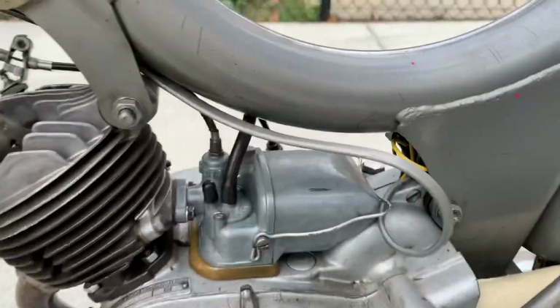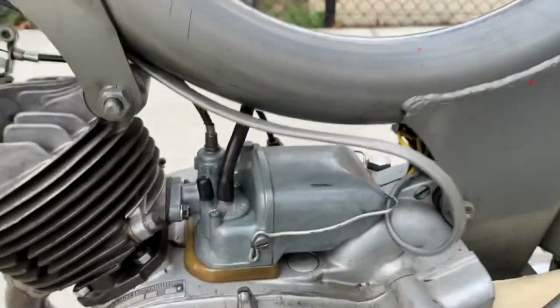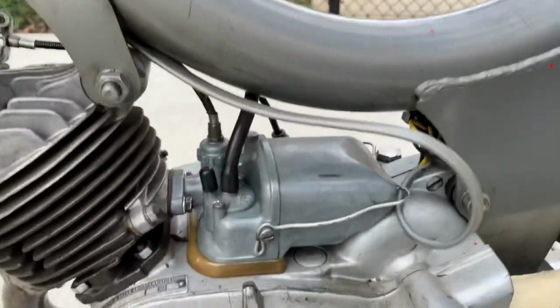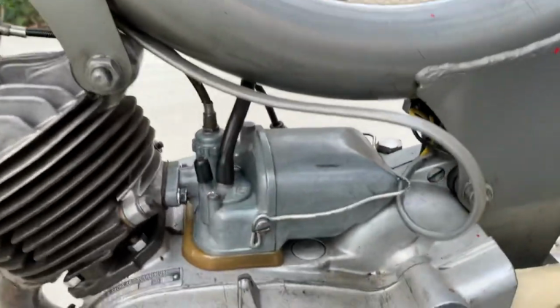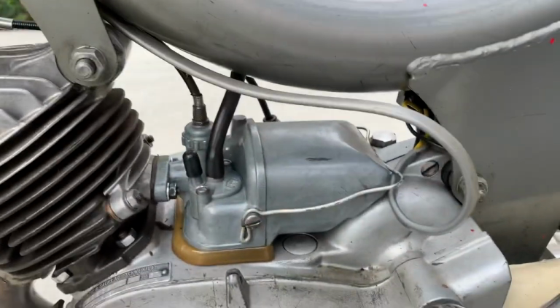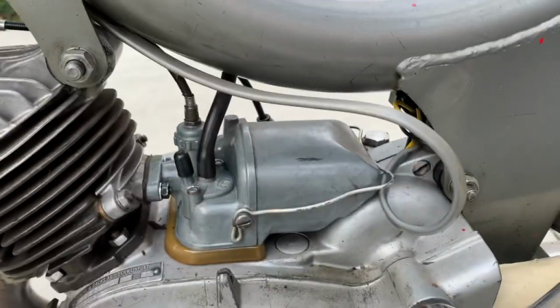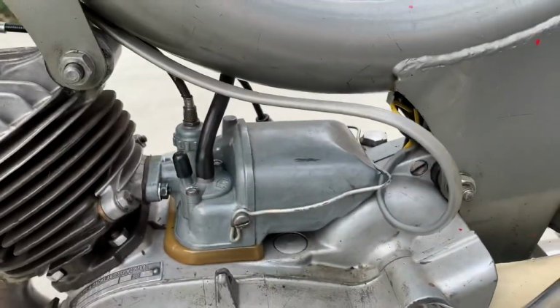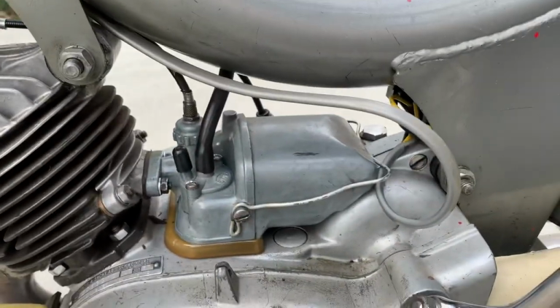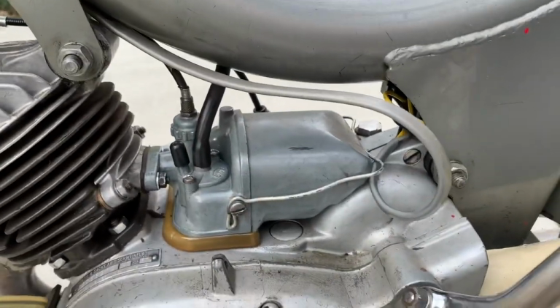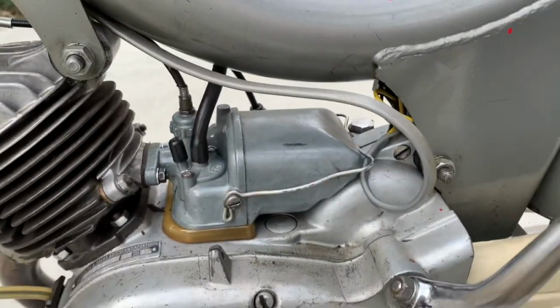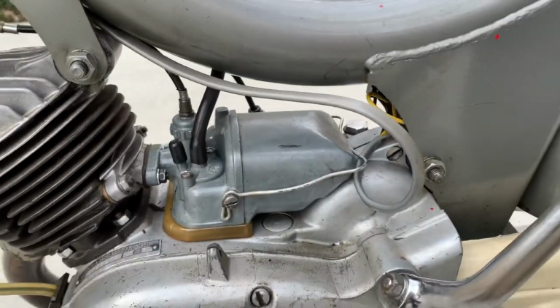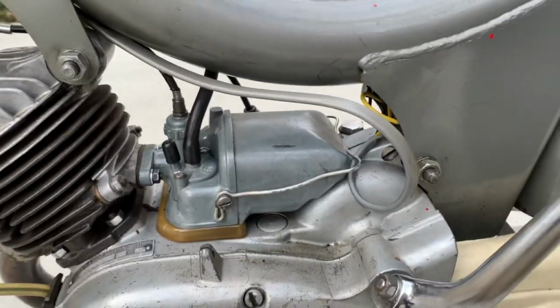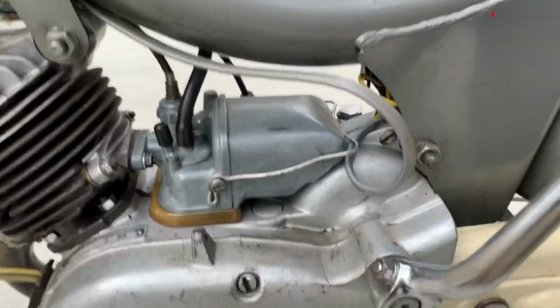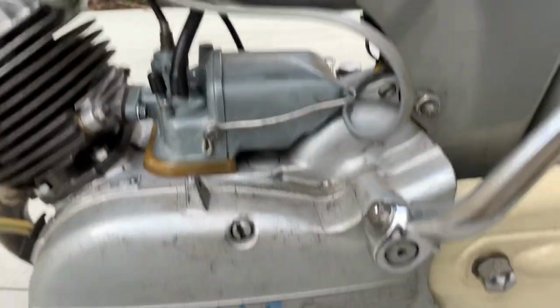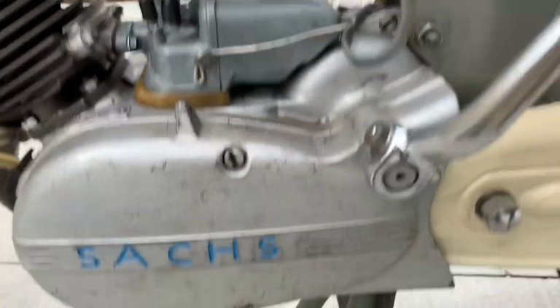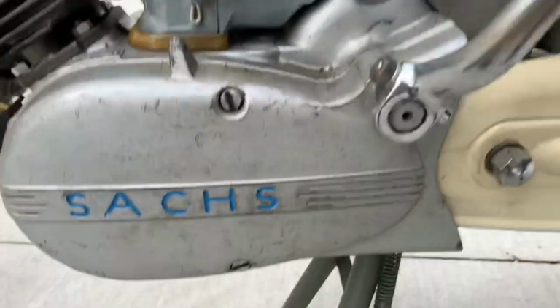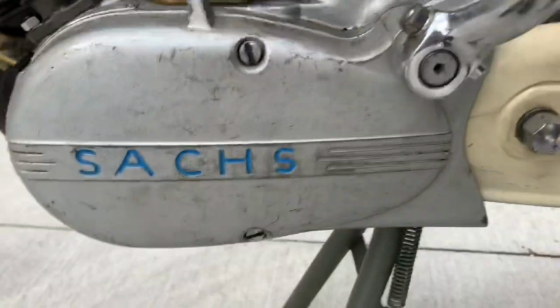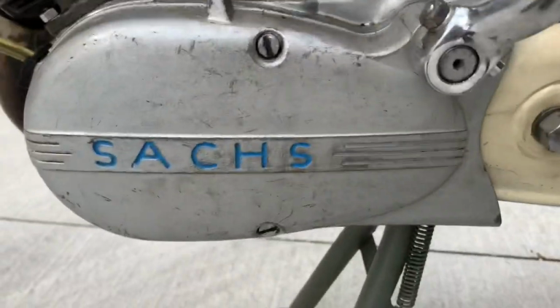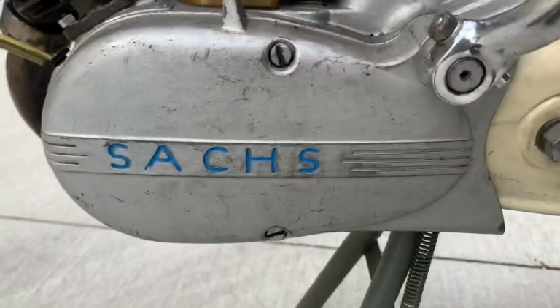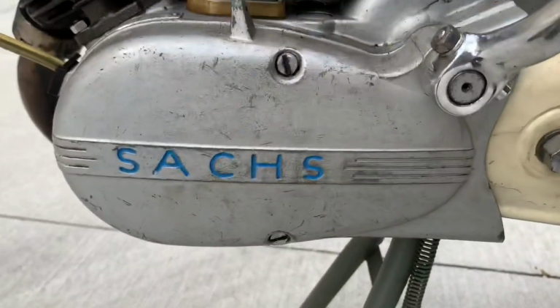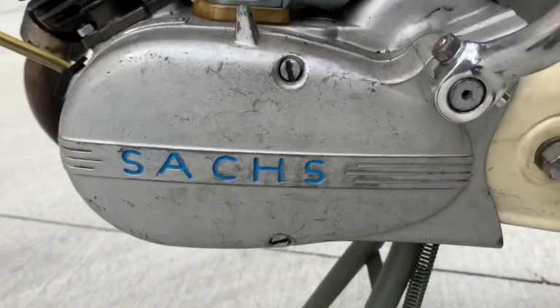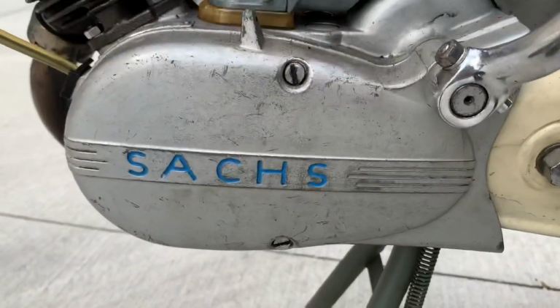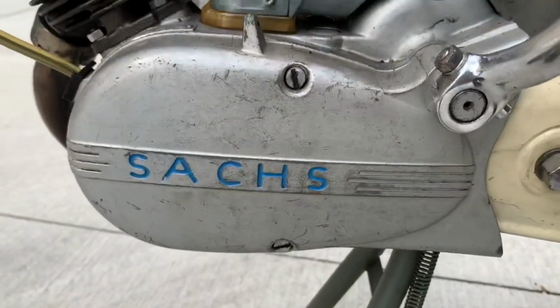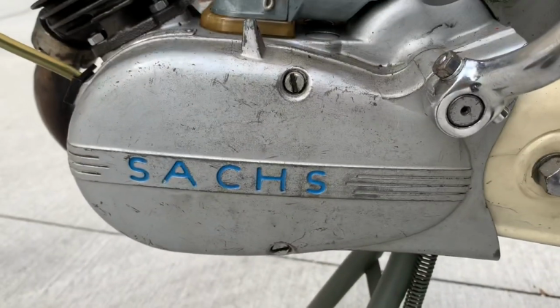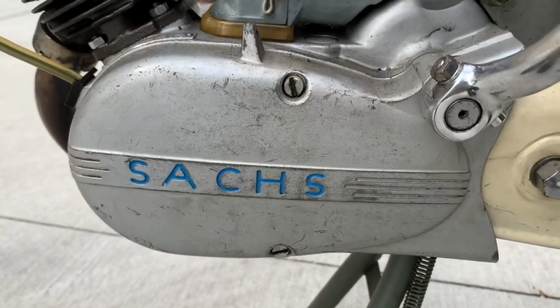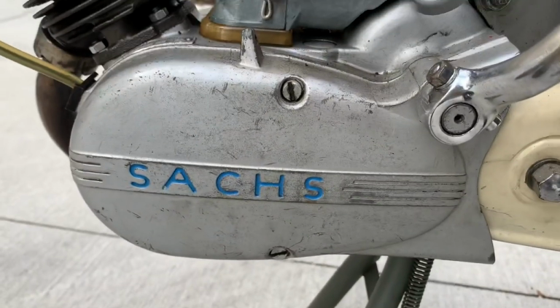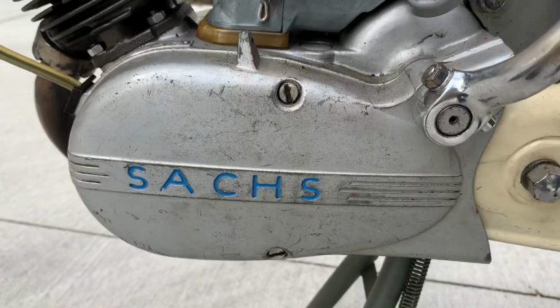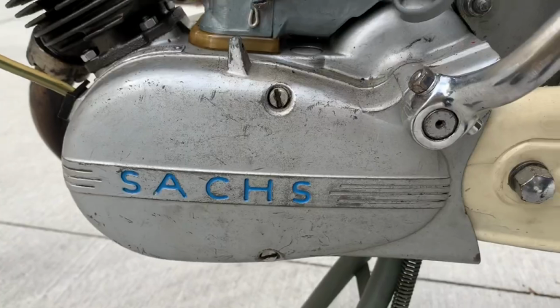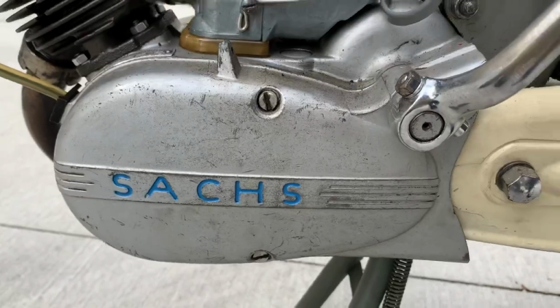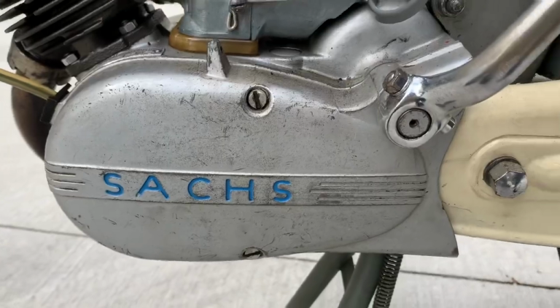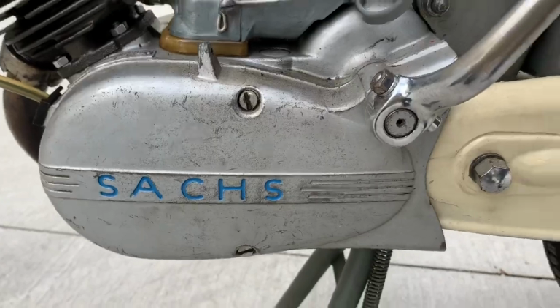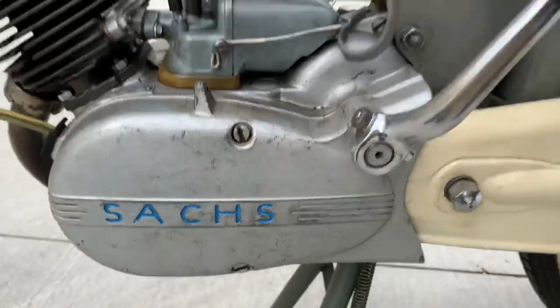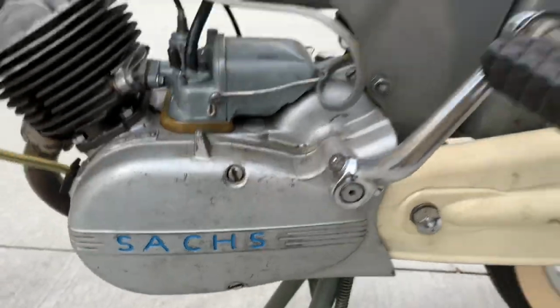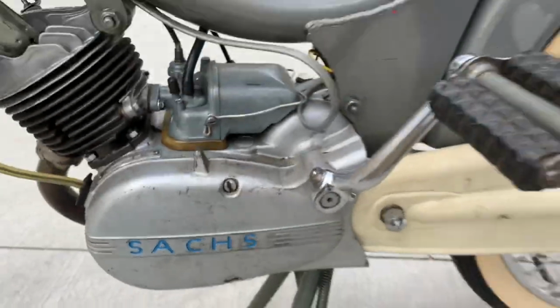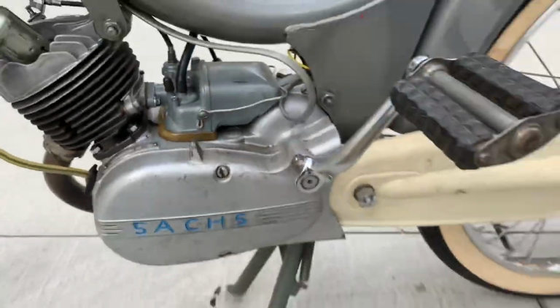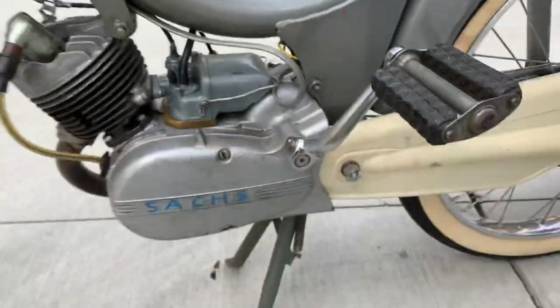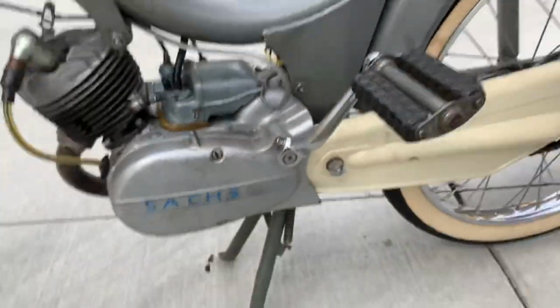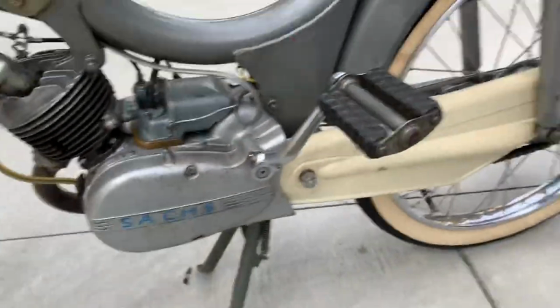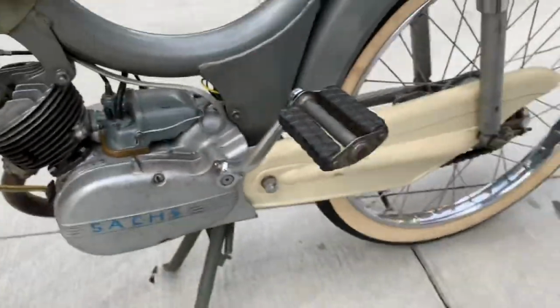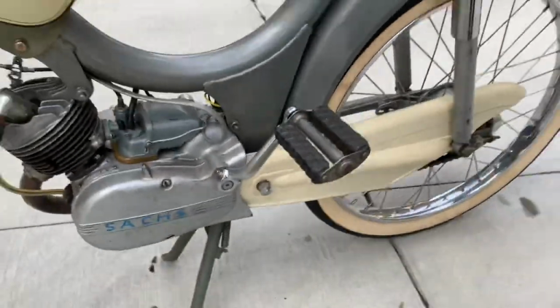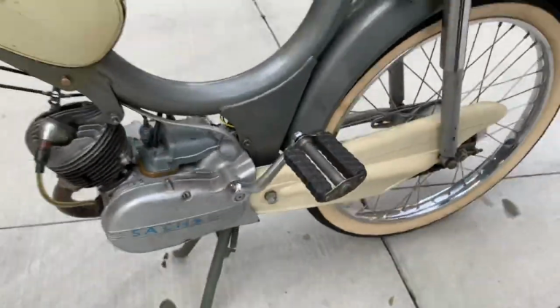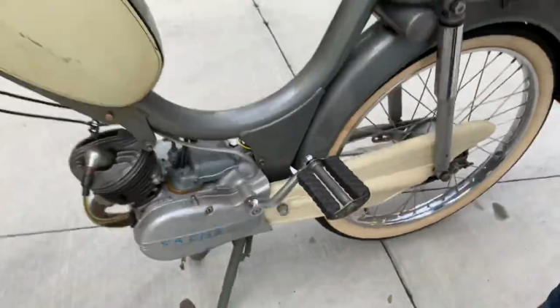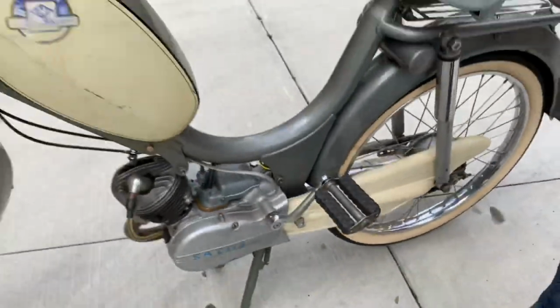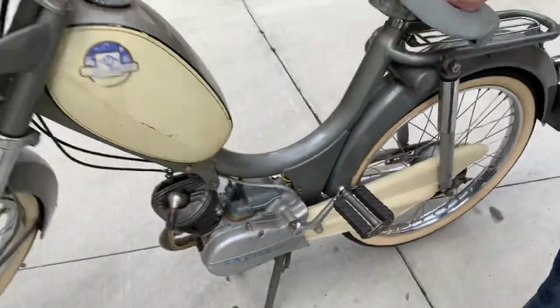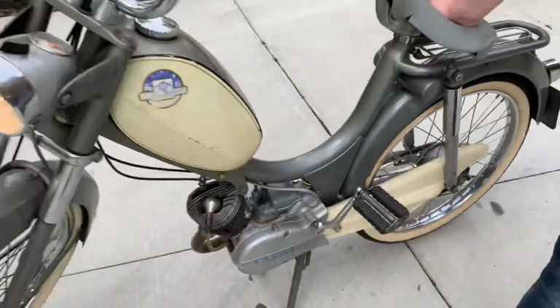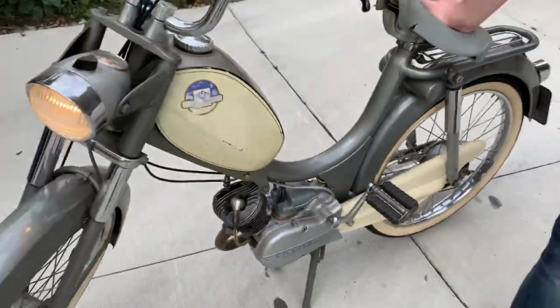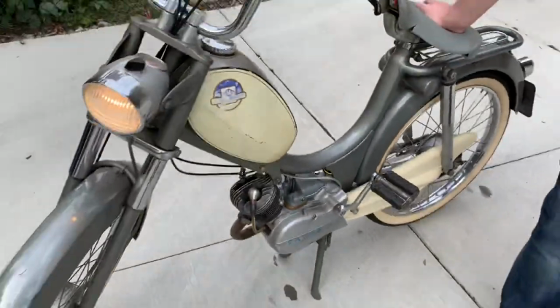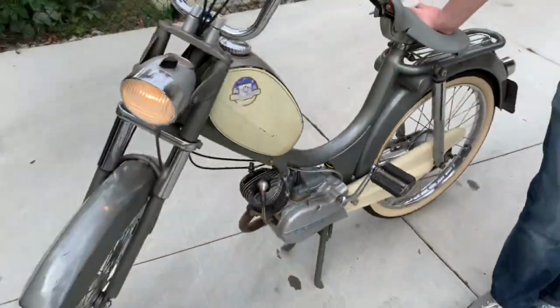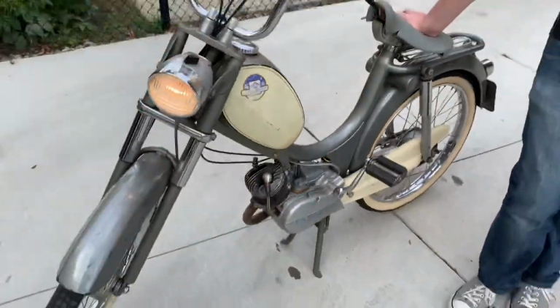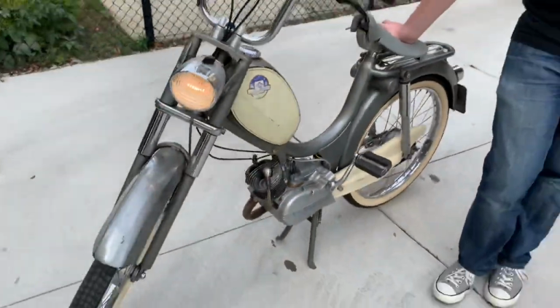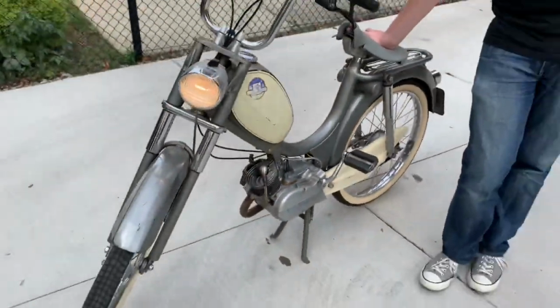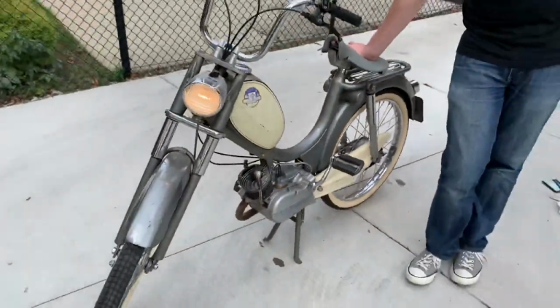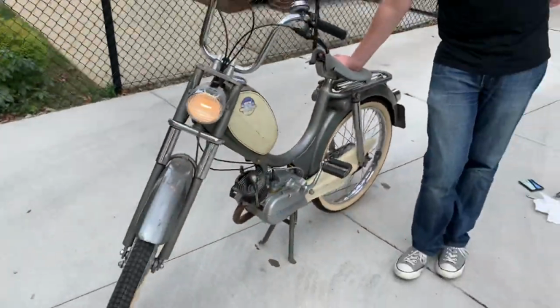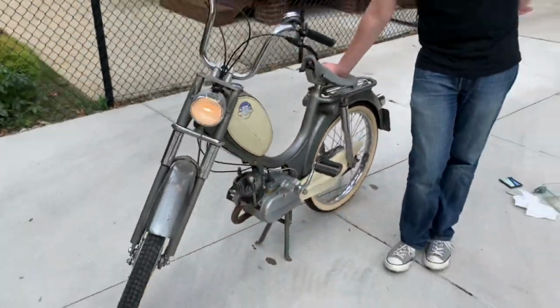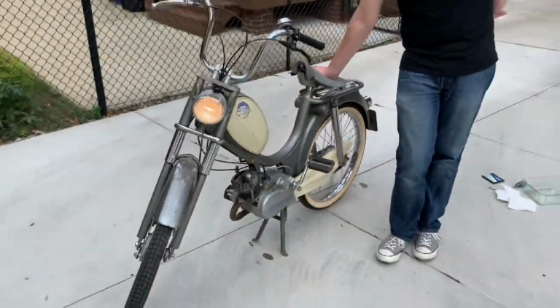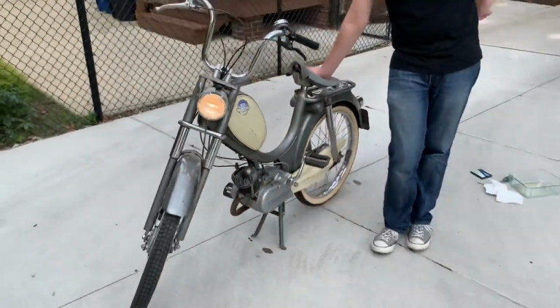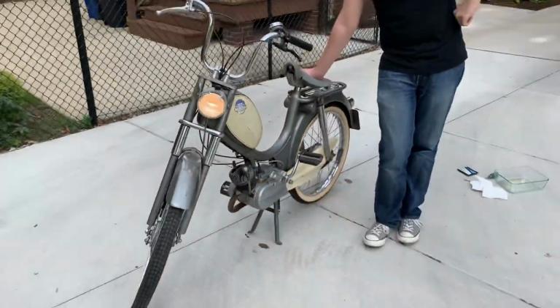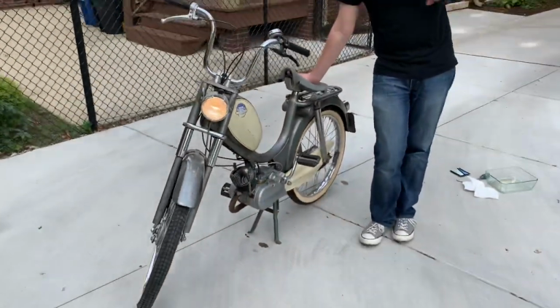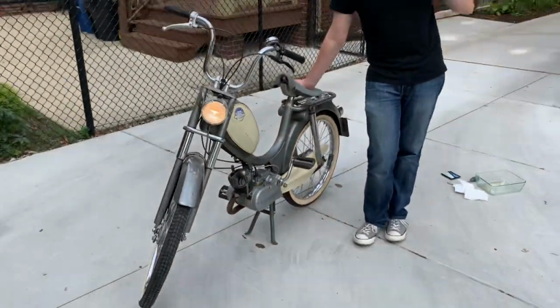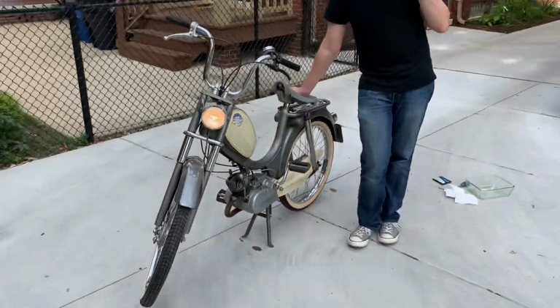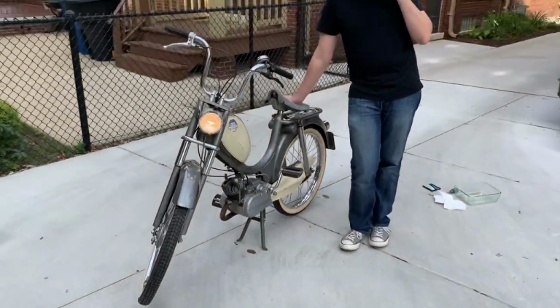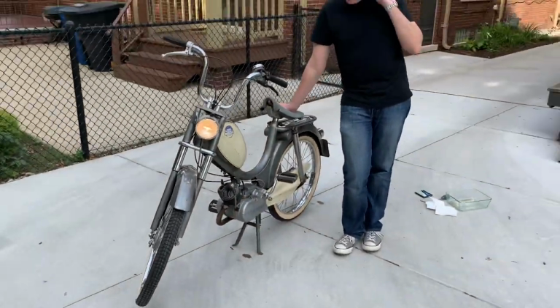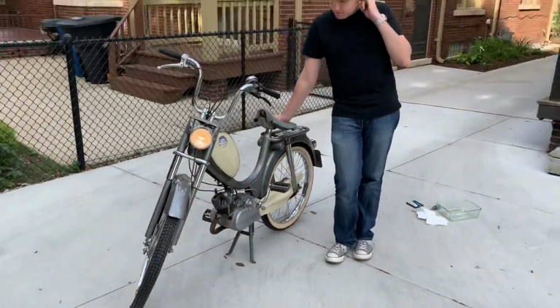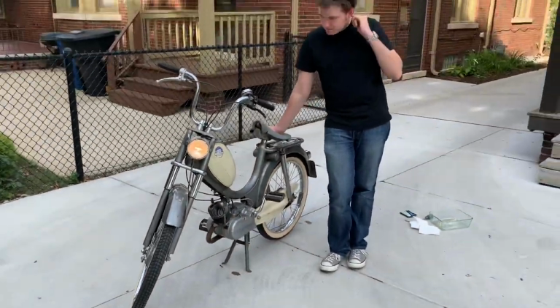Here she is — Sting motor, ready to rip.